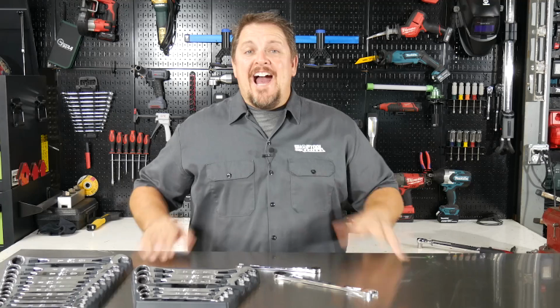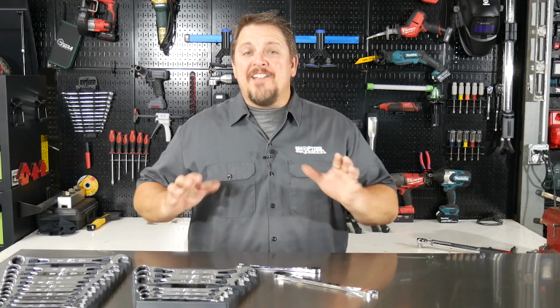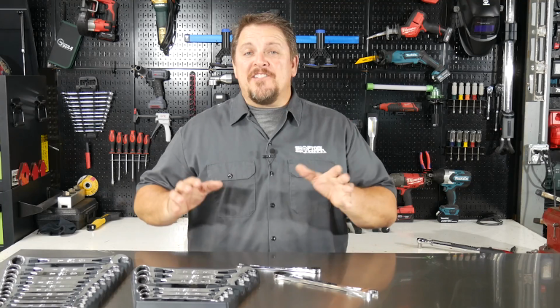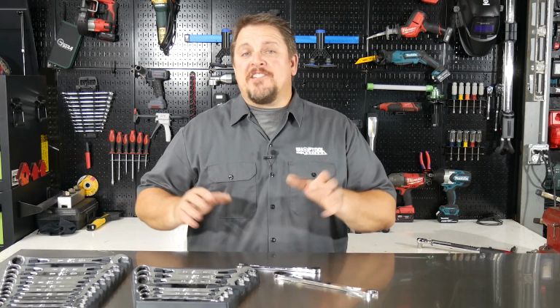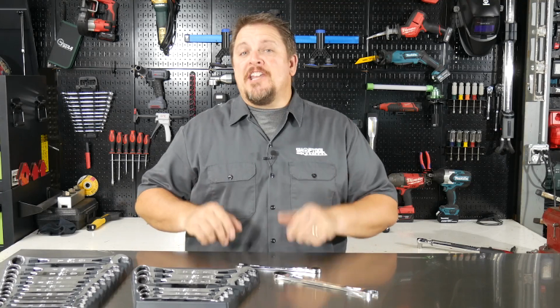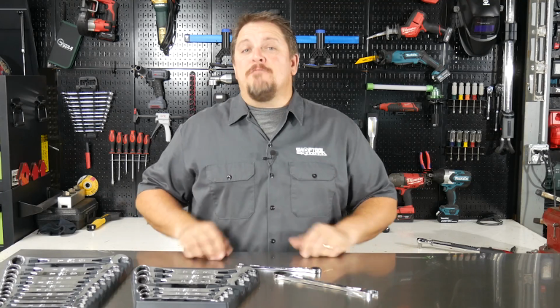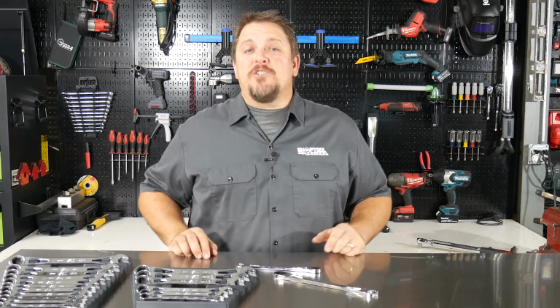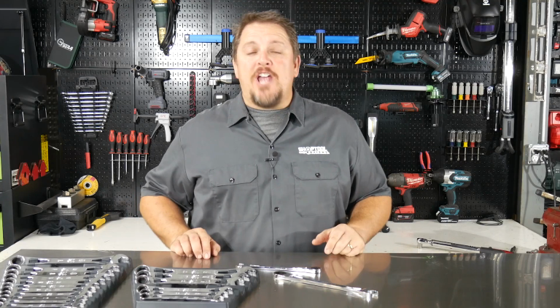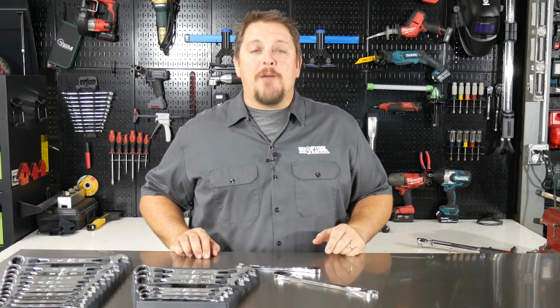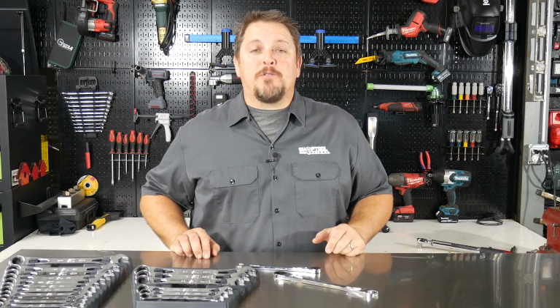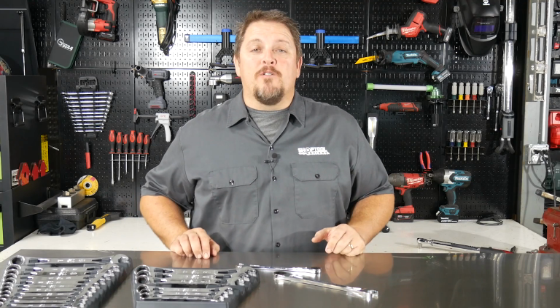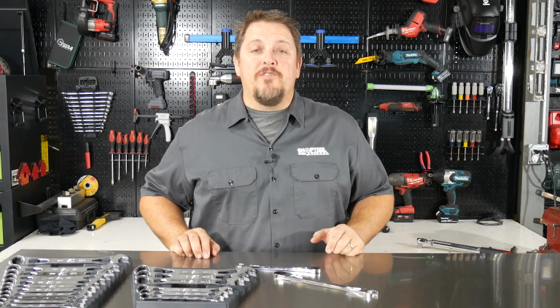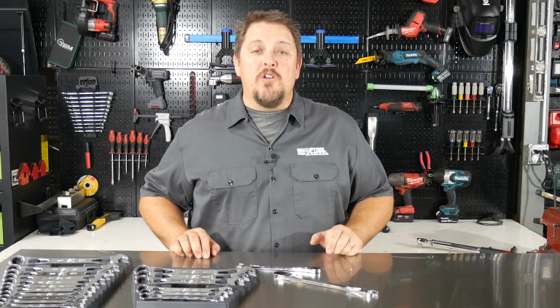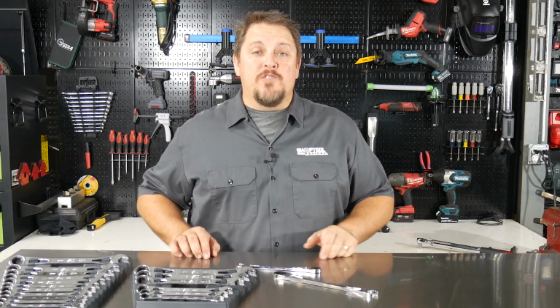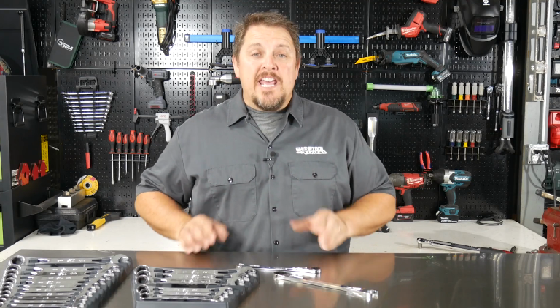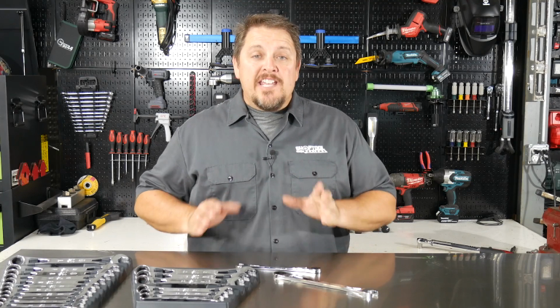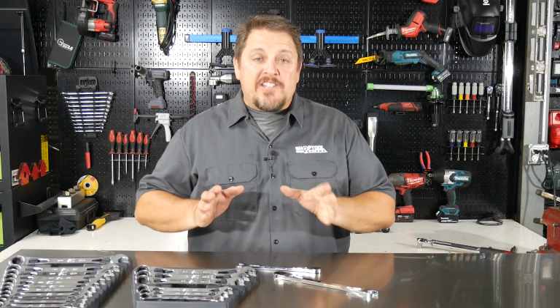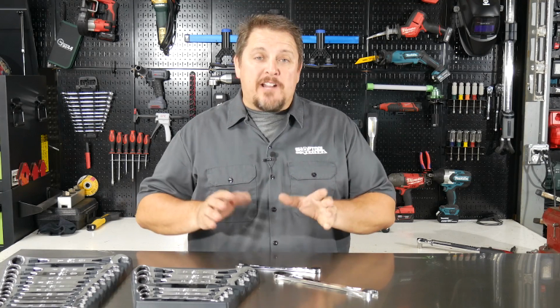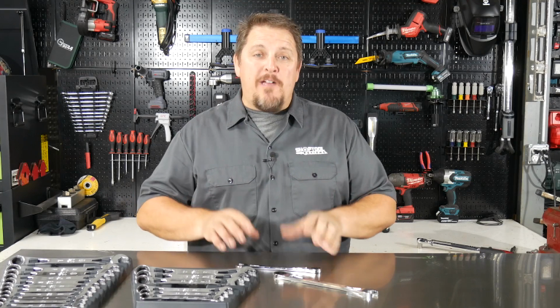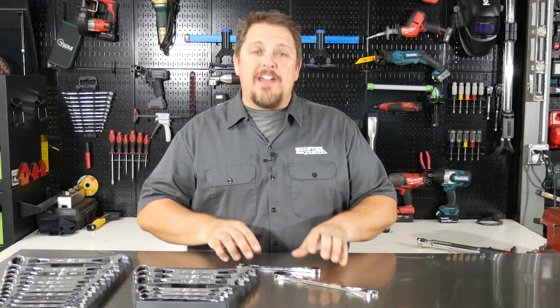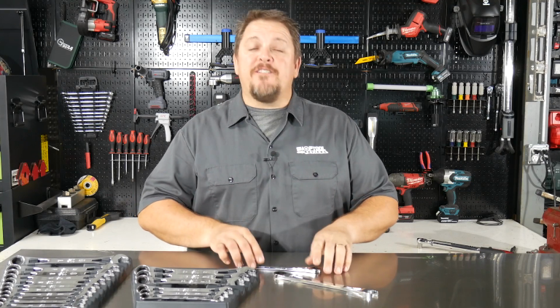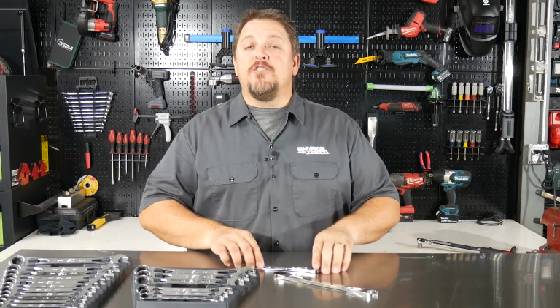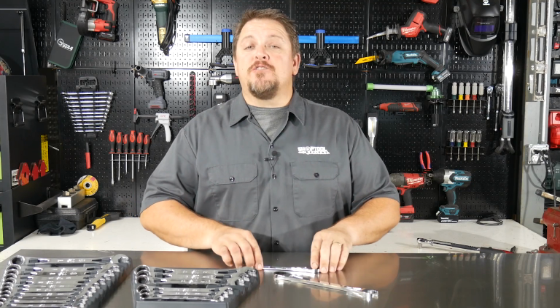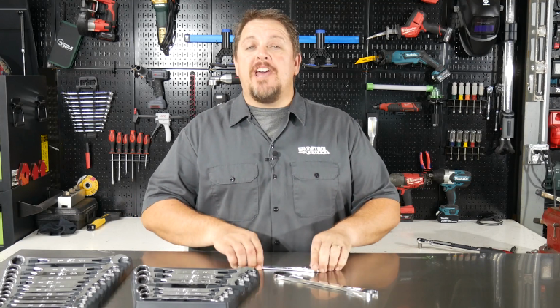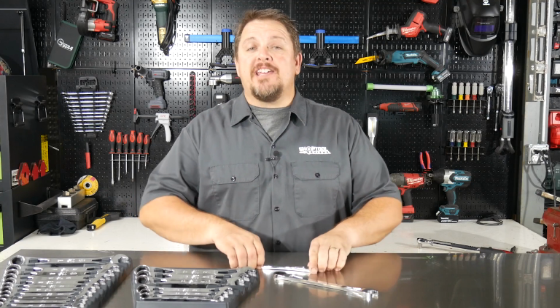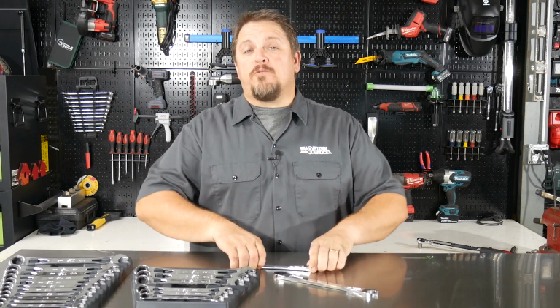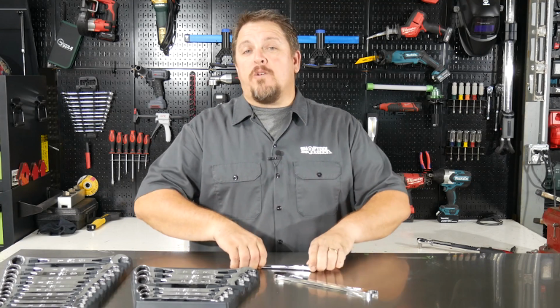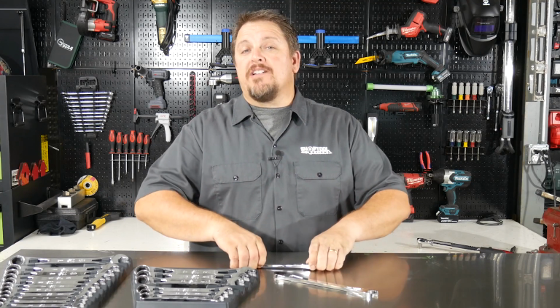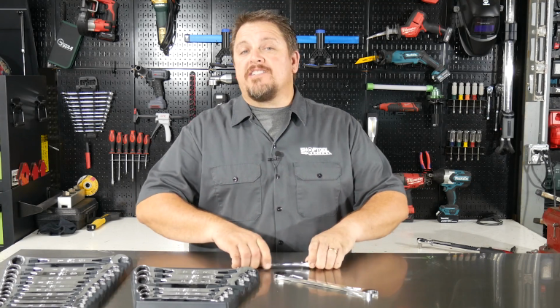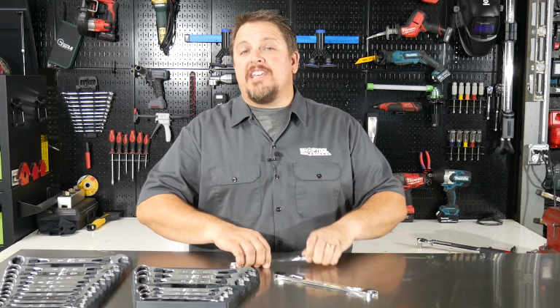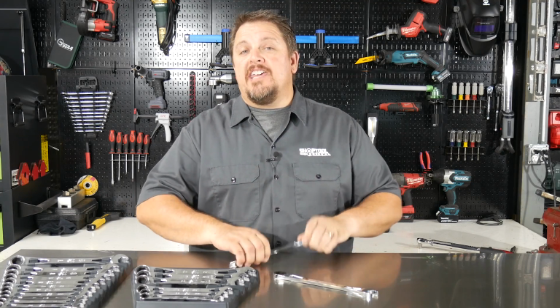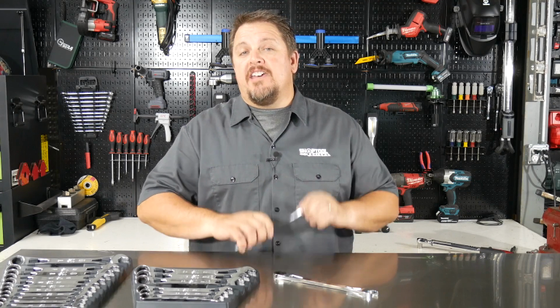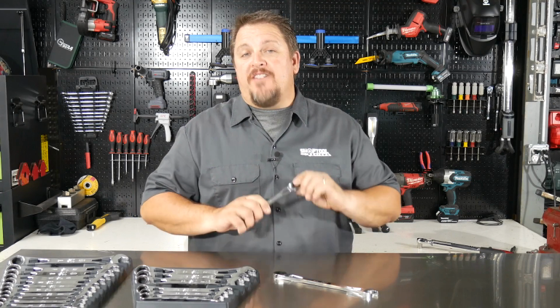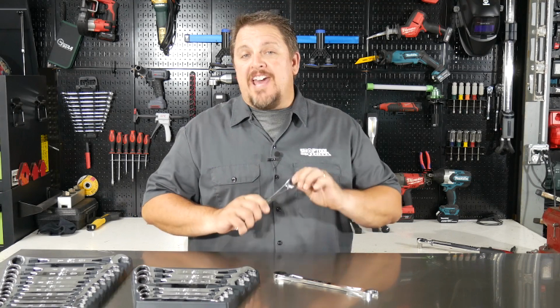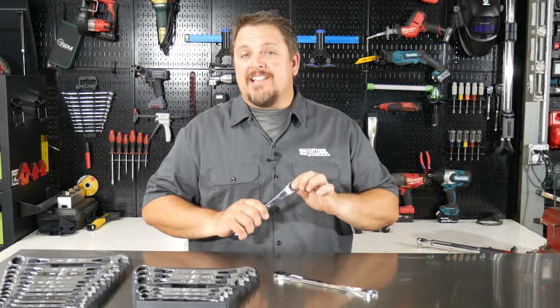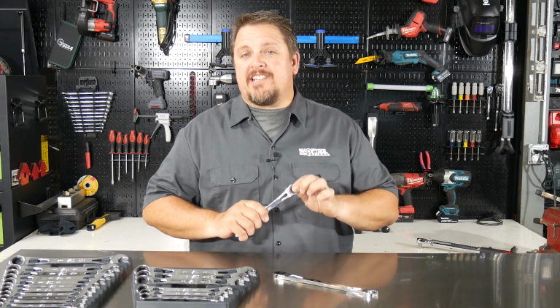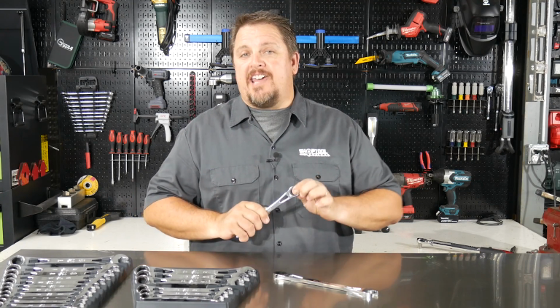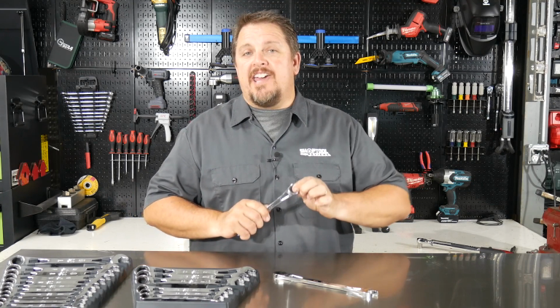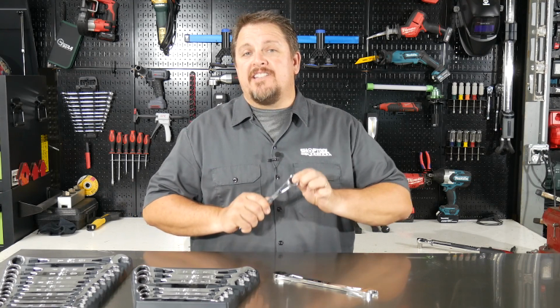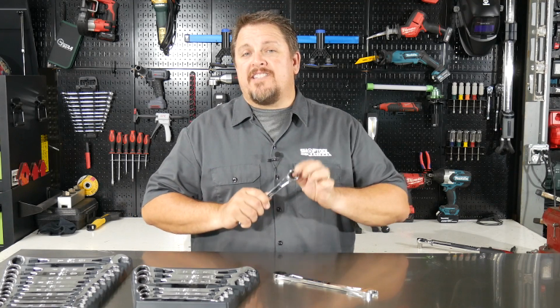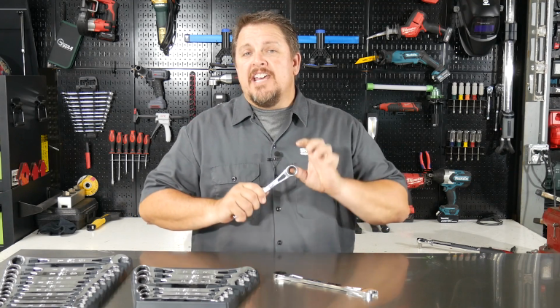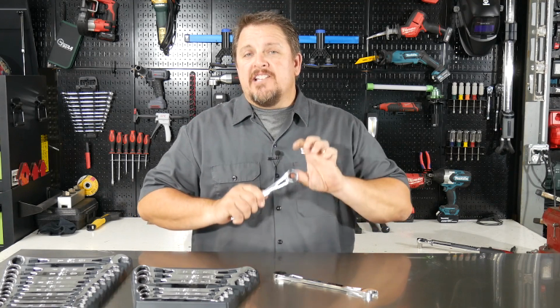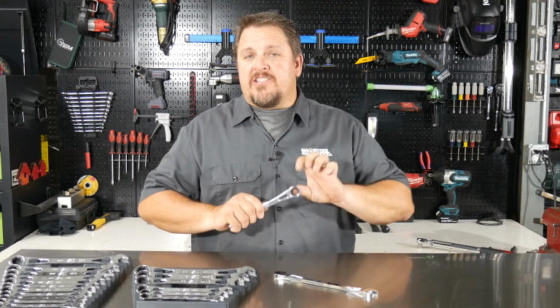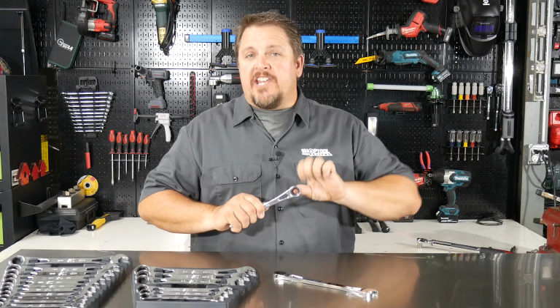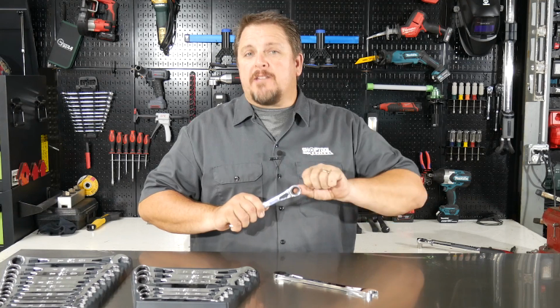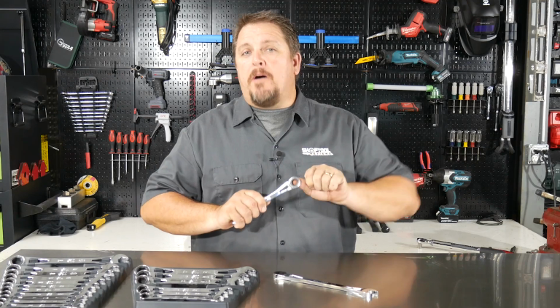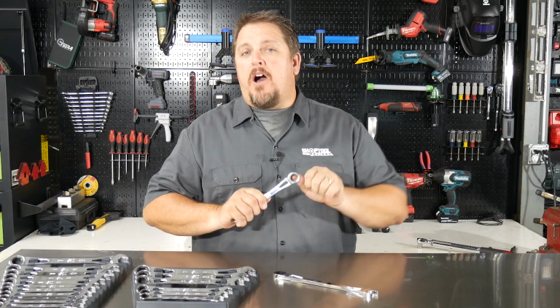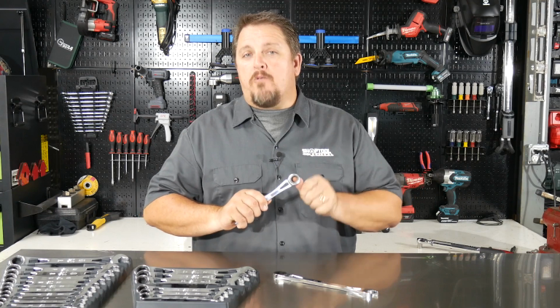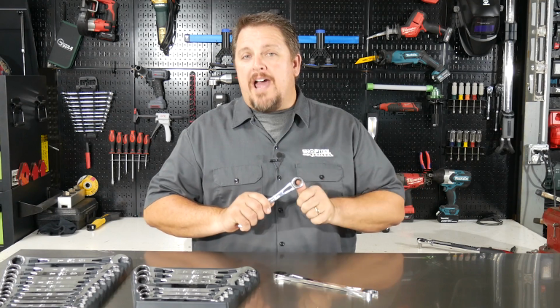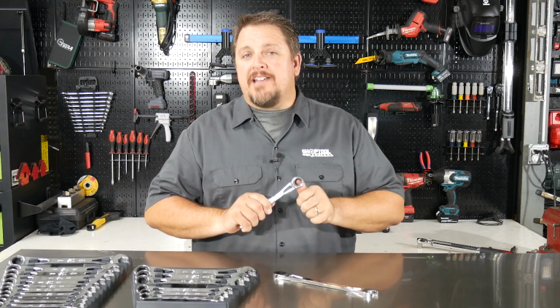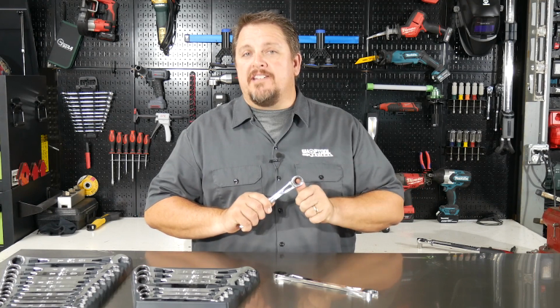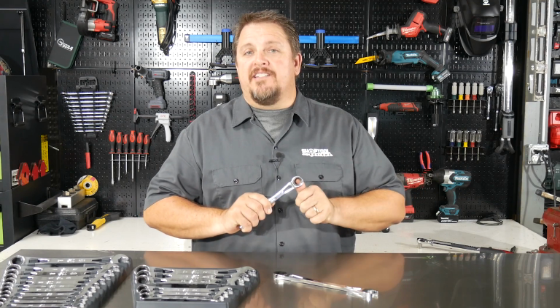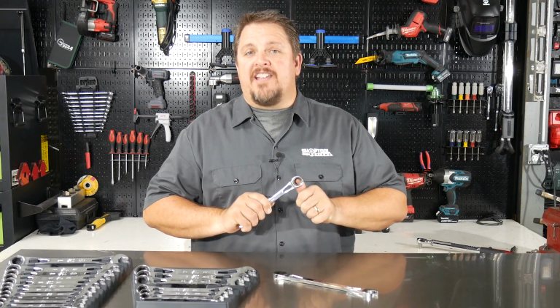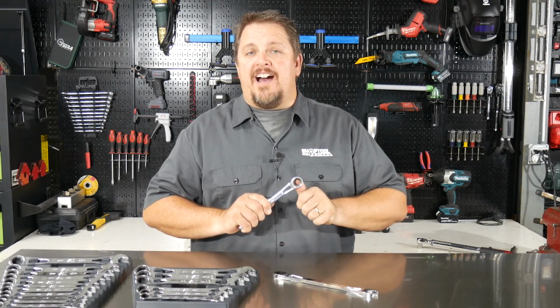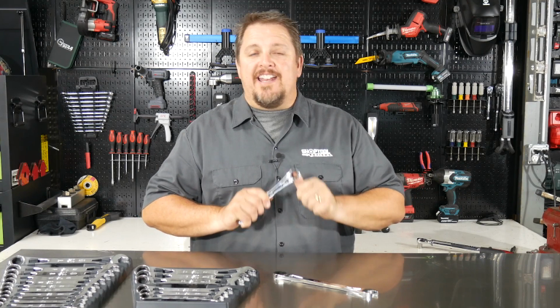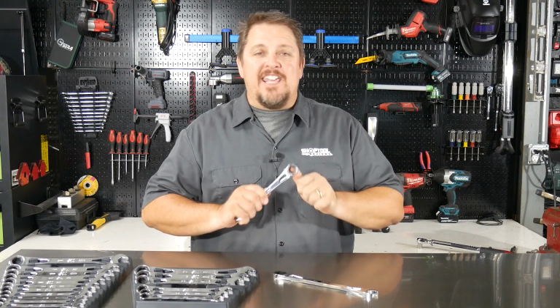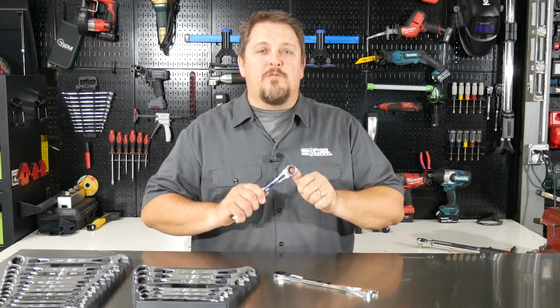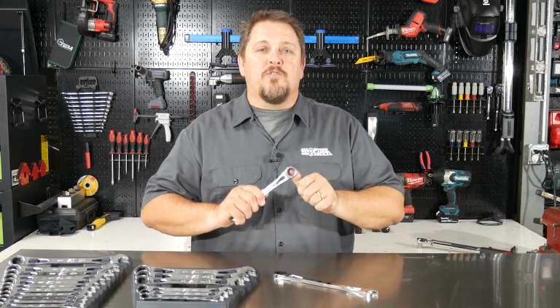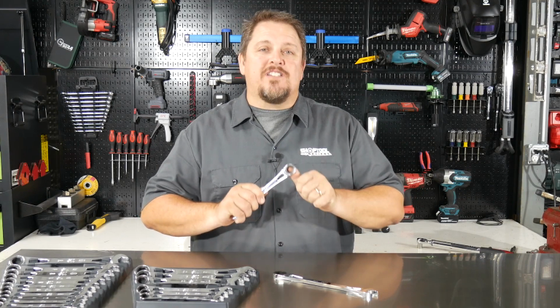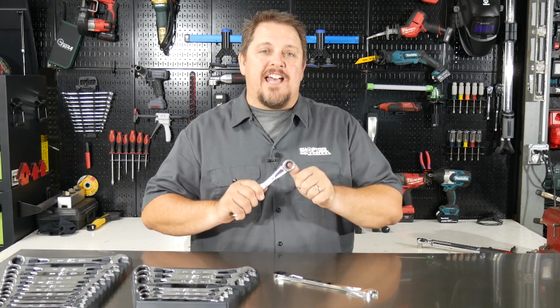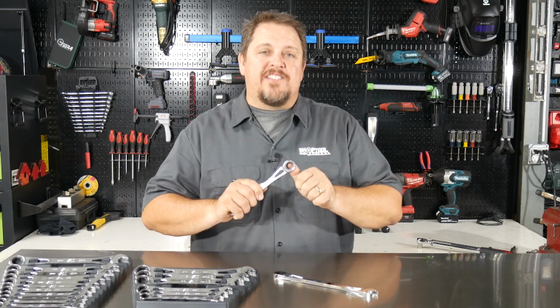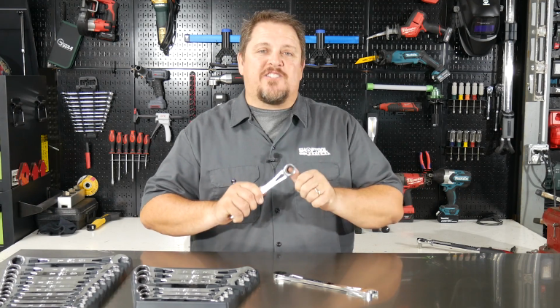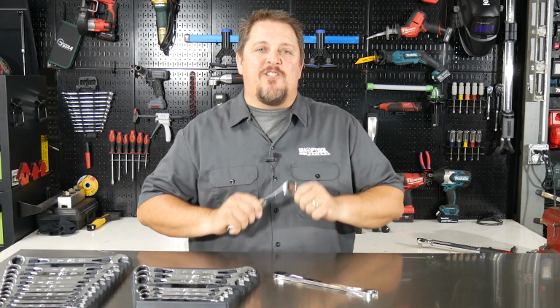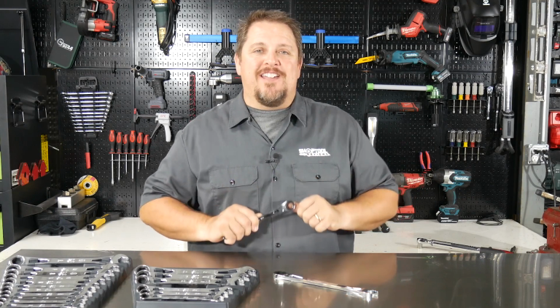Hi, this is Tim with Shop Tour Reviews. Stick around — in a few seconds we're going to see if SK's six-paw ratchet design equals less strength.